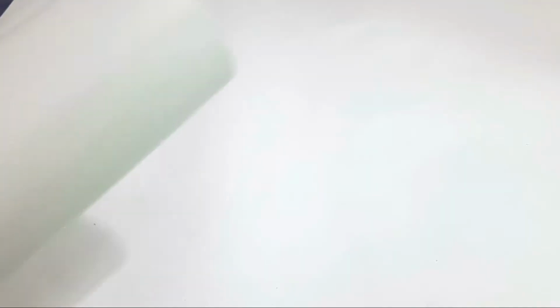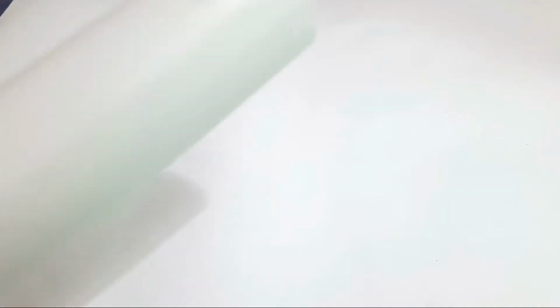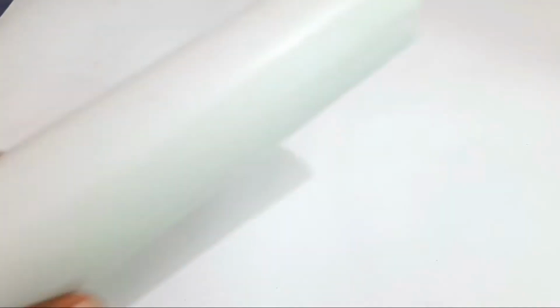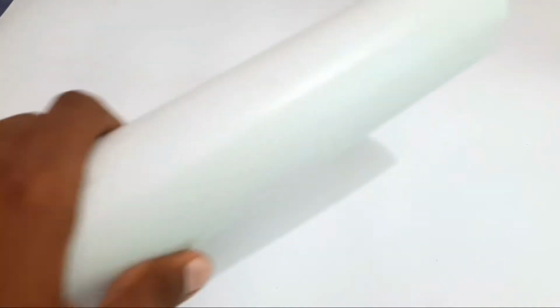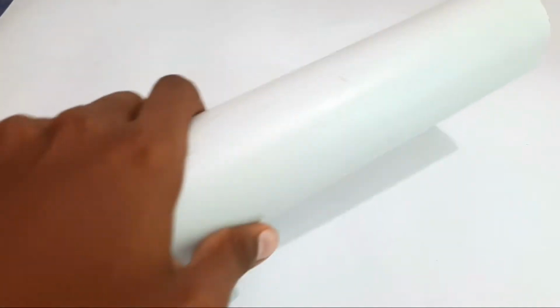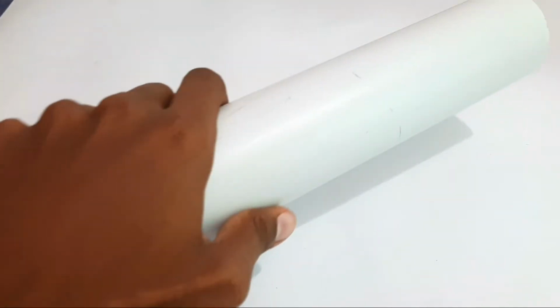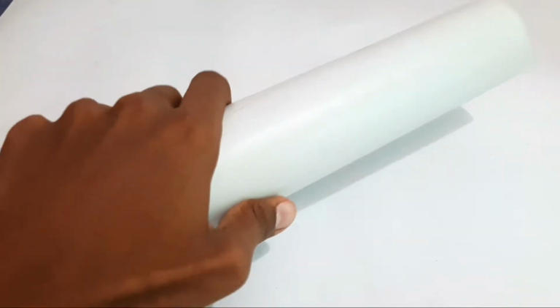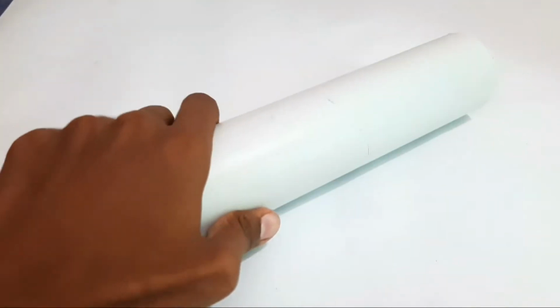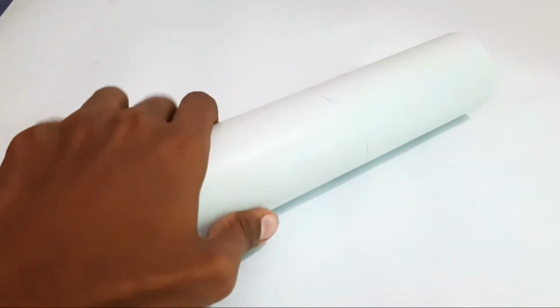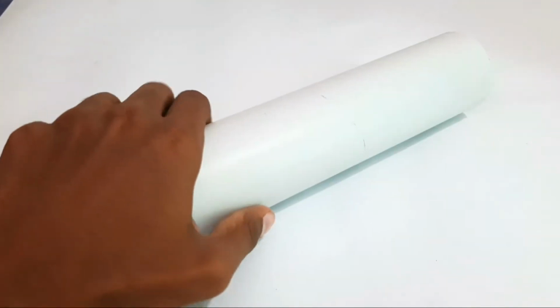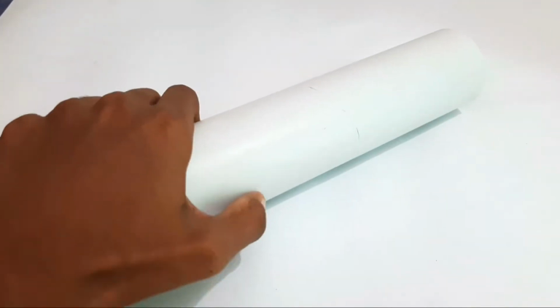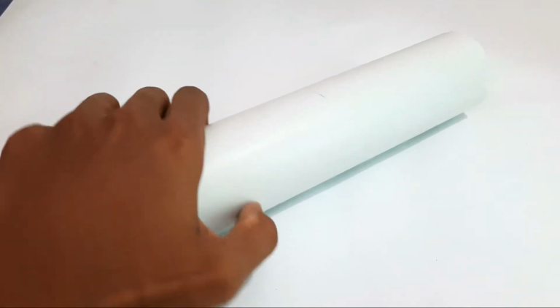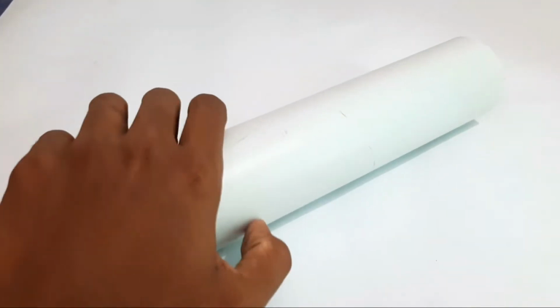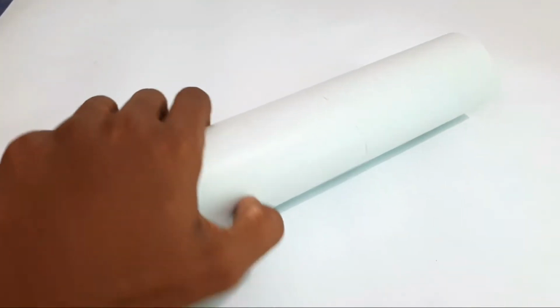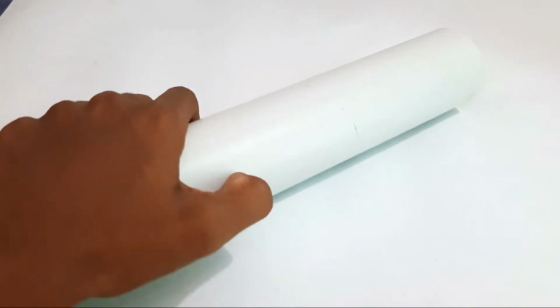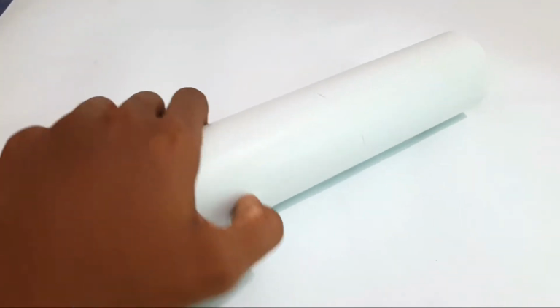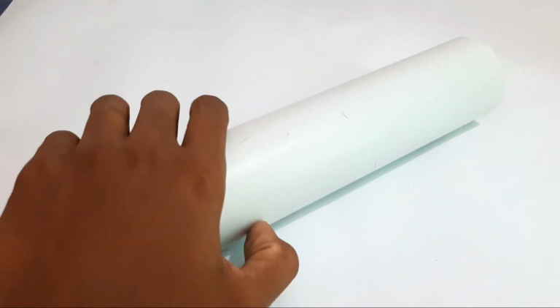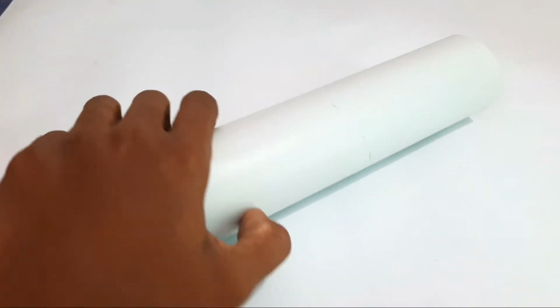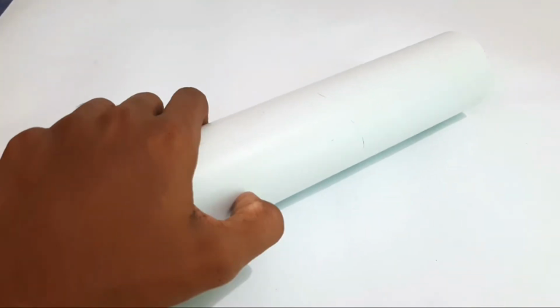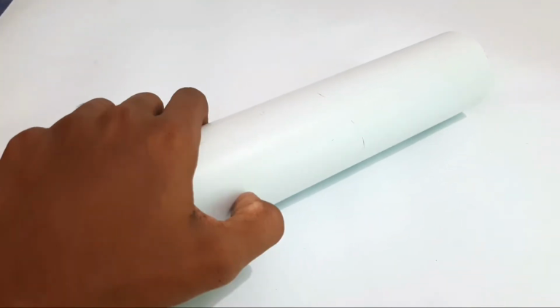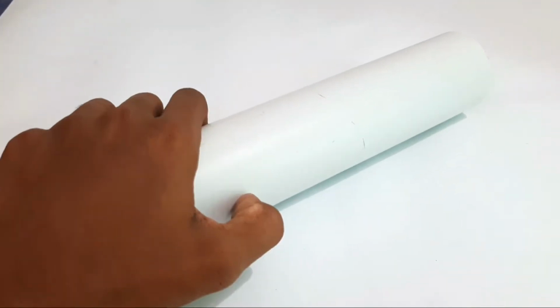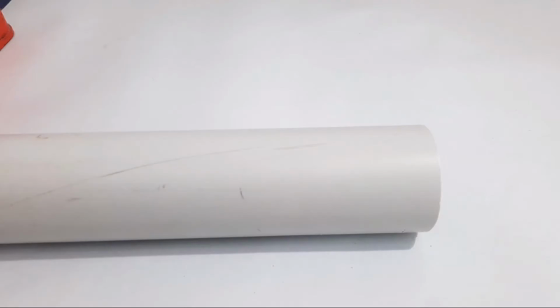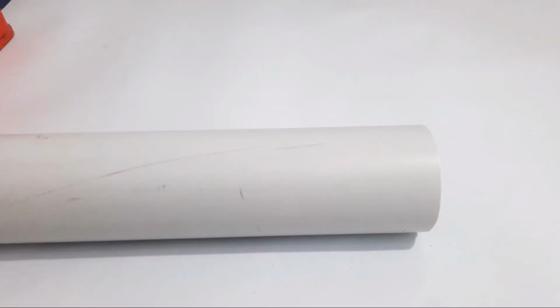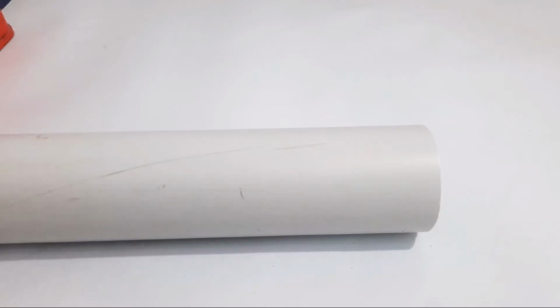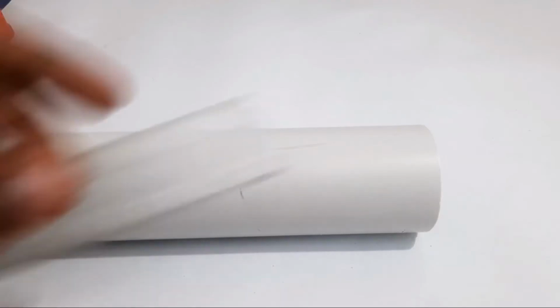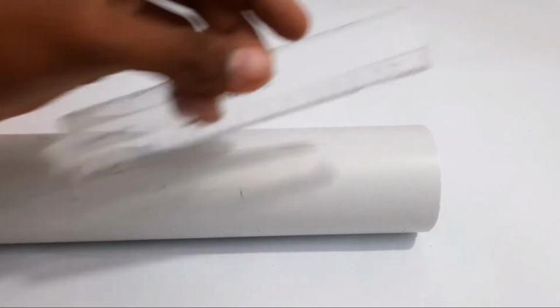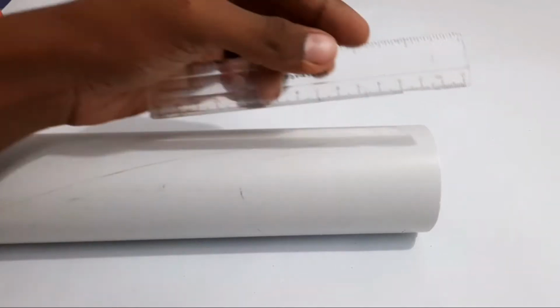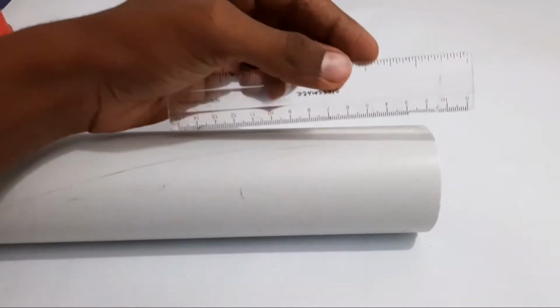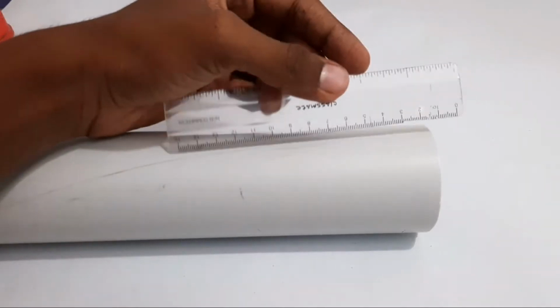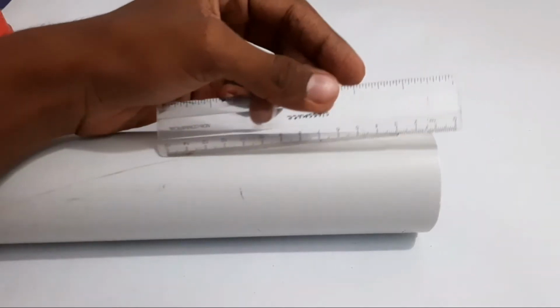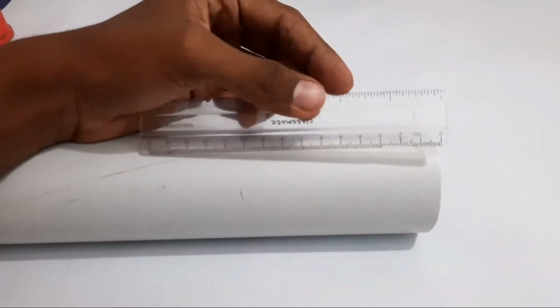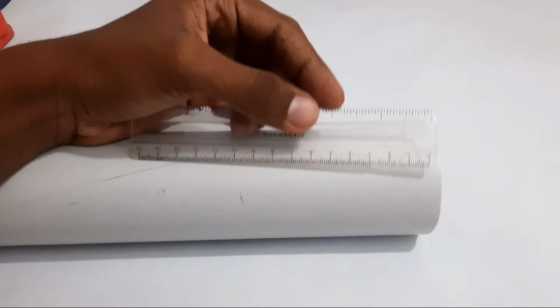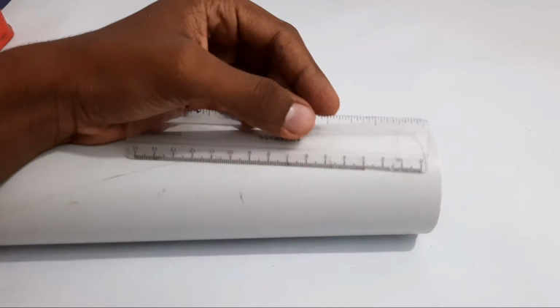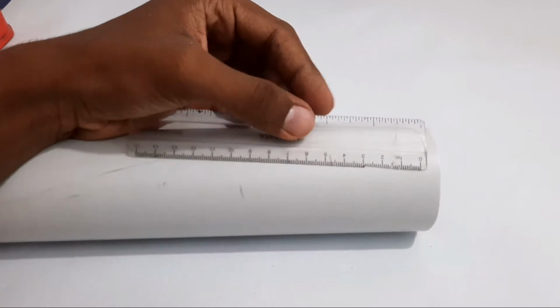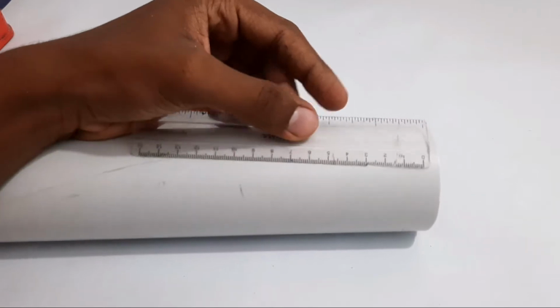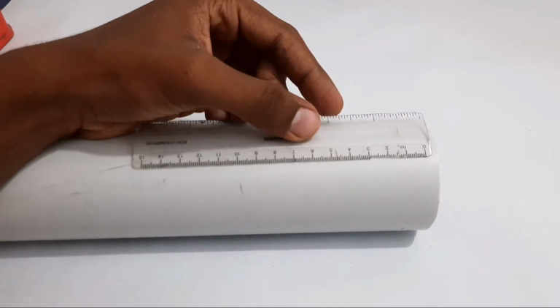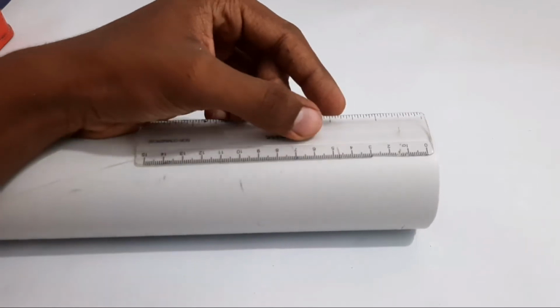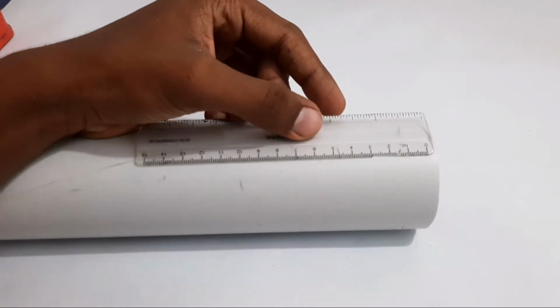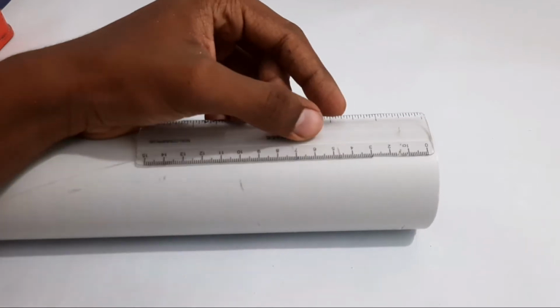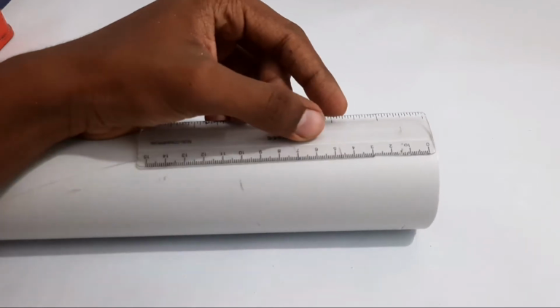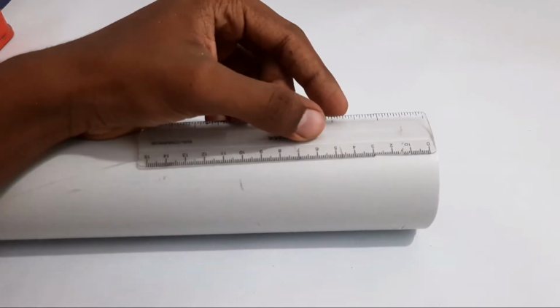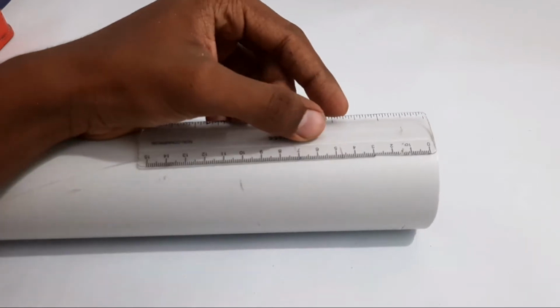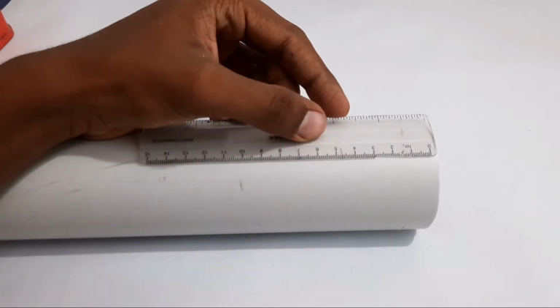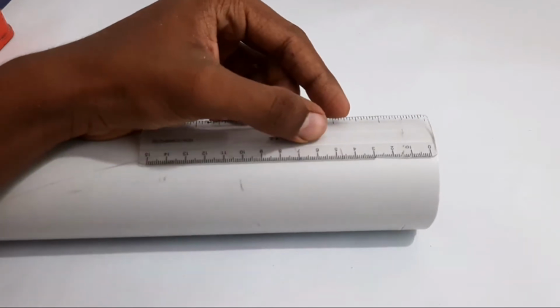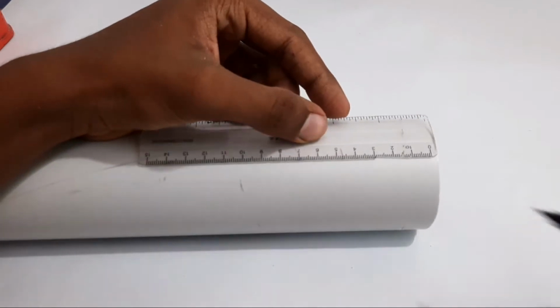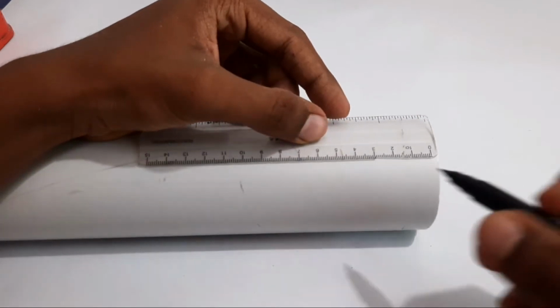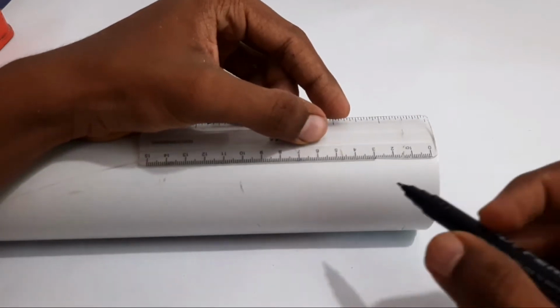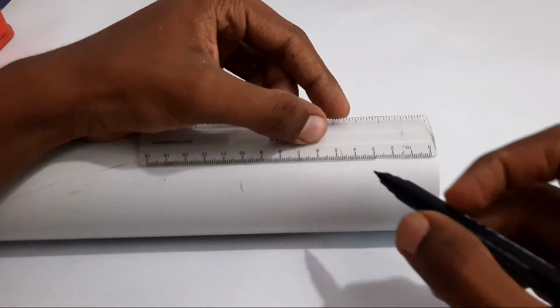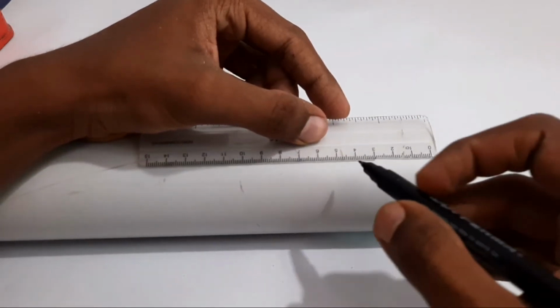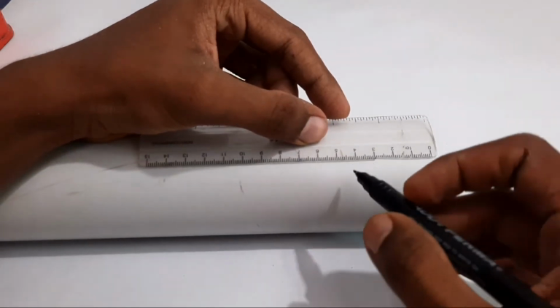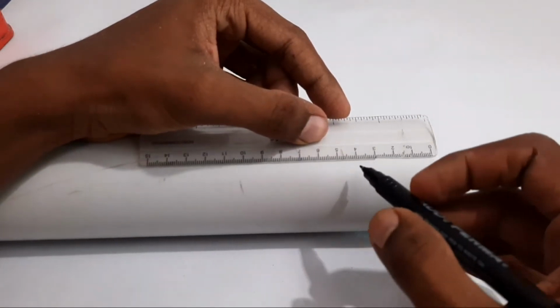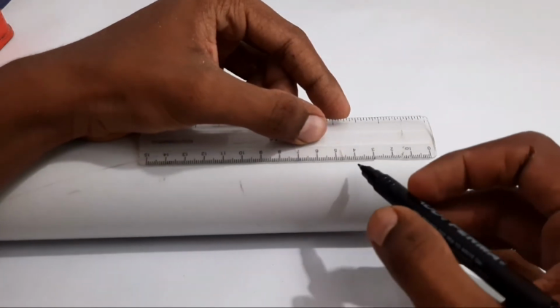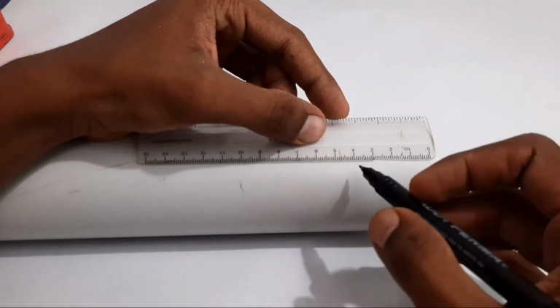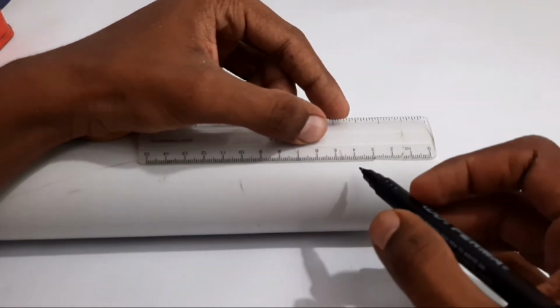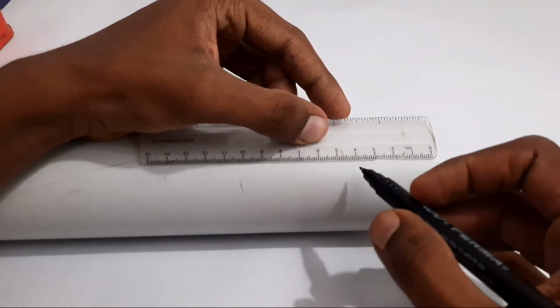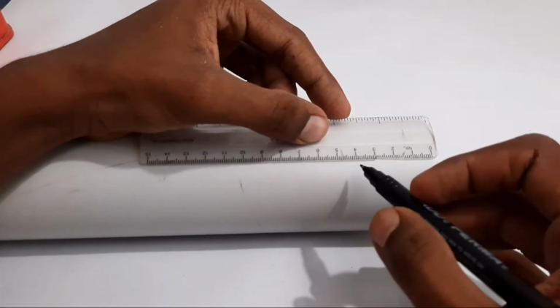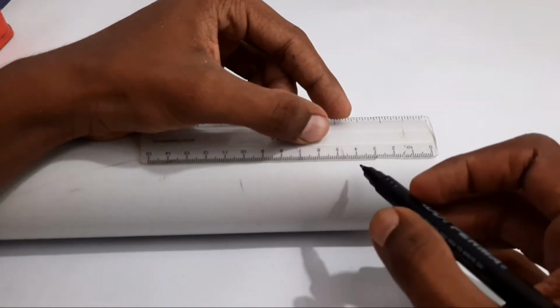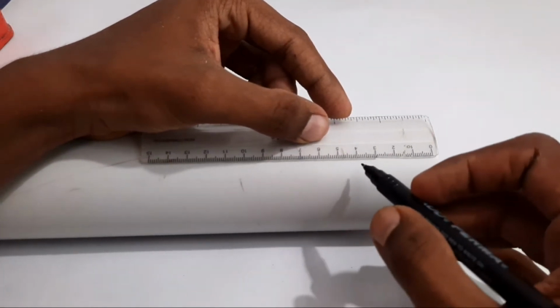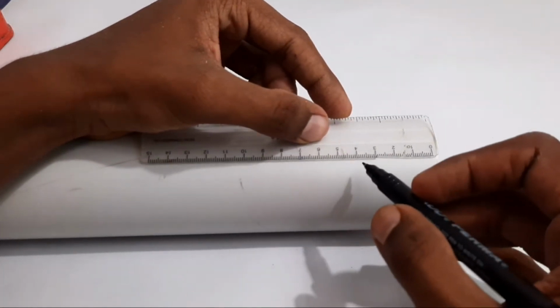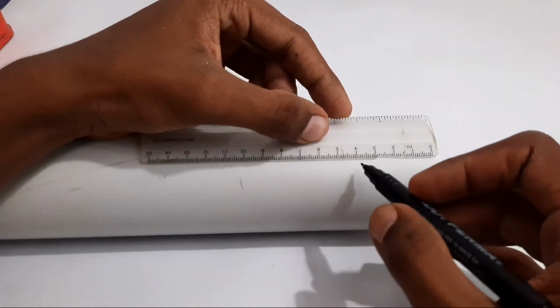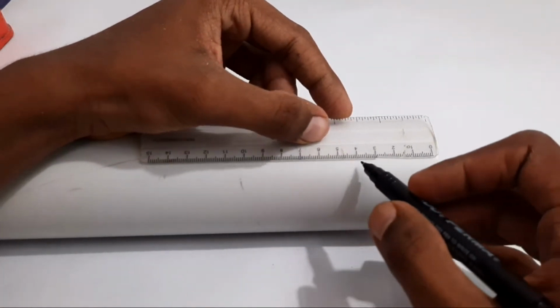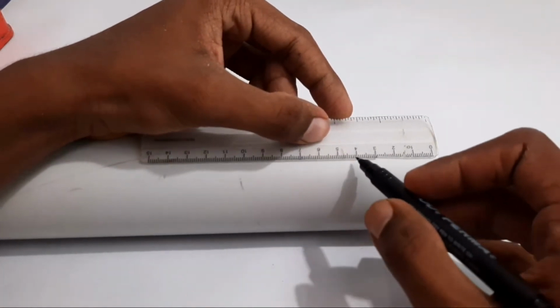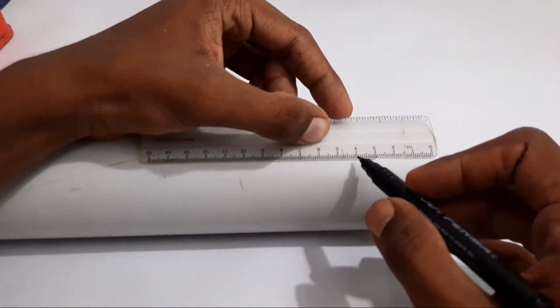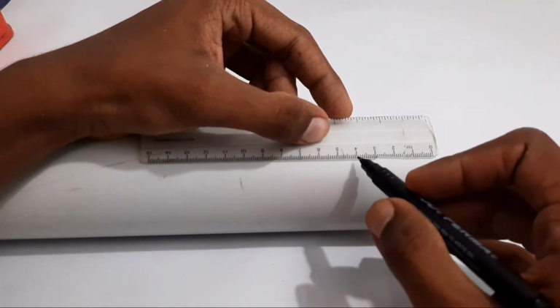Now we are going to take a PVC pipe. The pipe is 4cm, and we are going to make a scale.